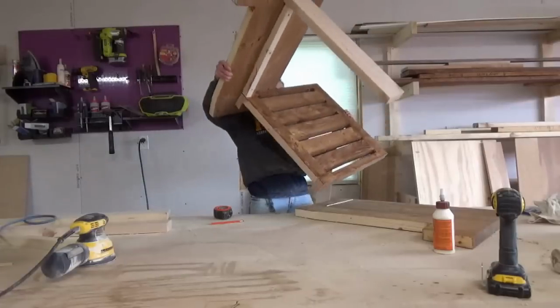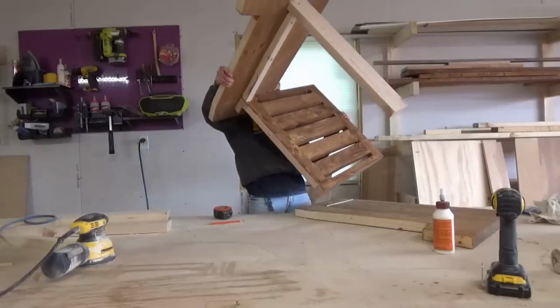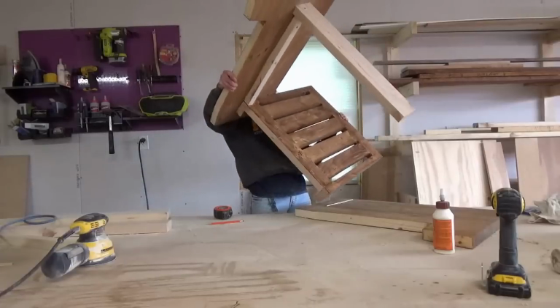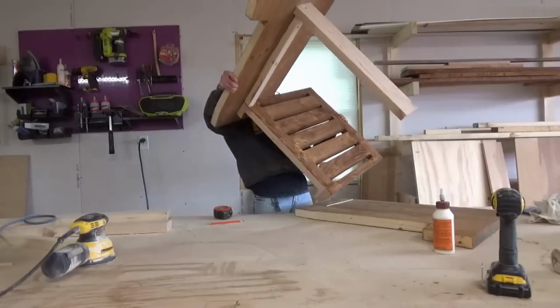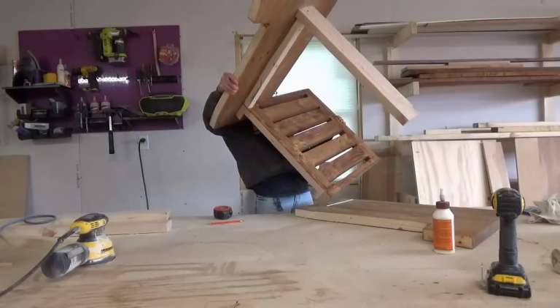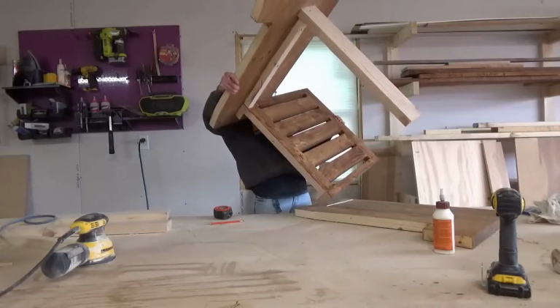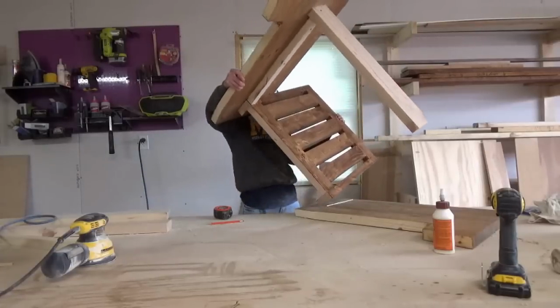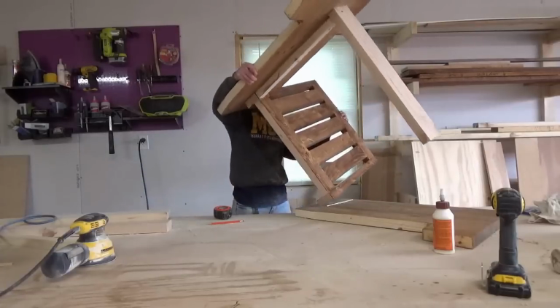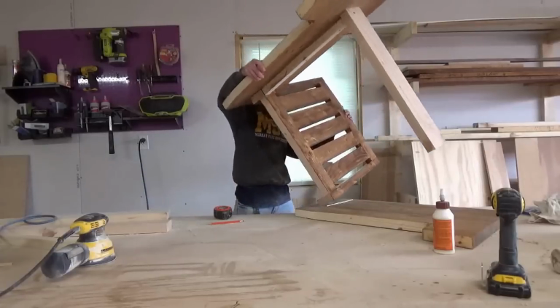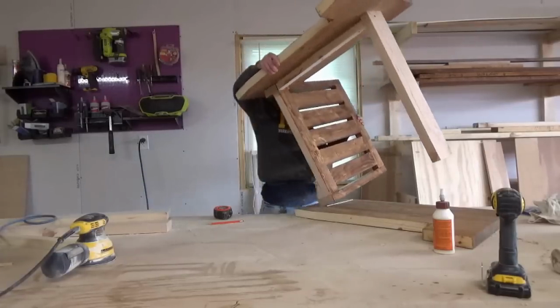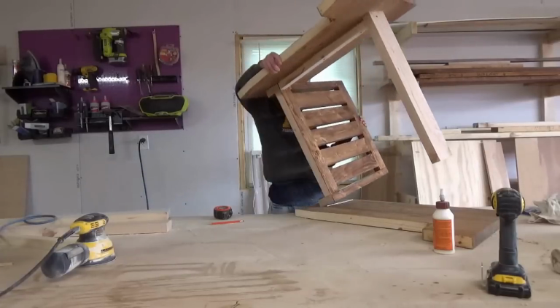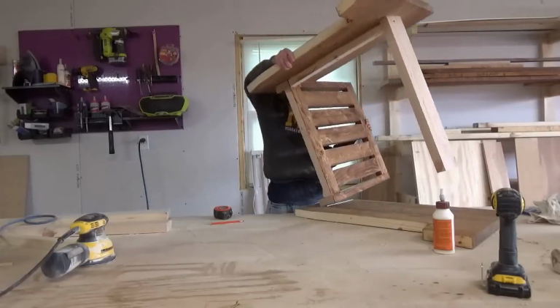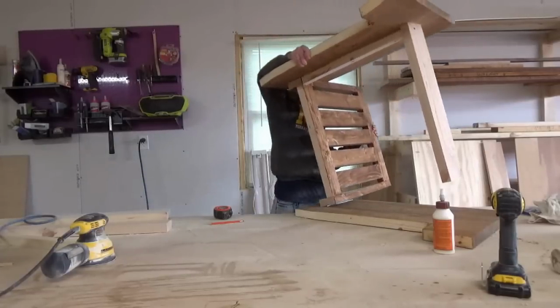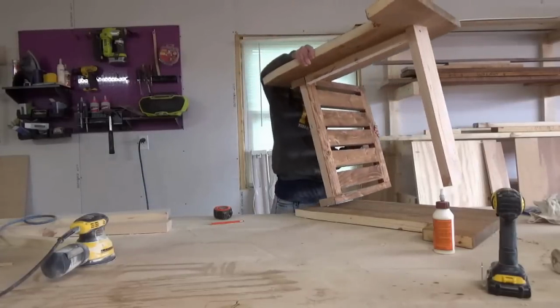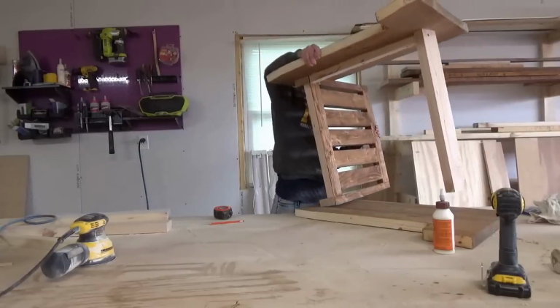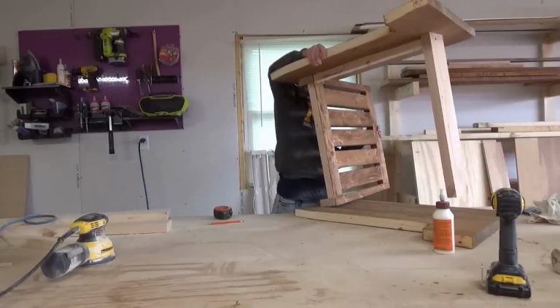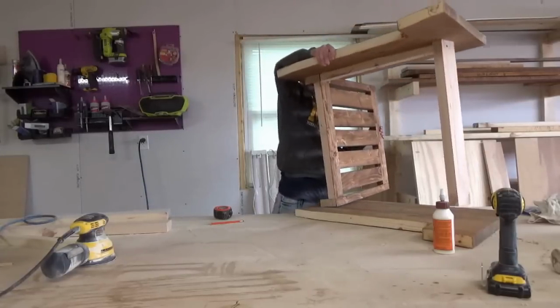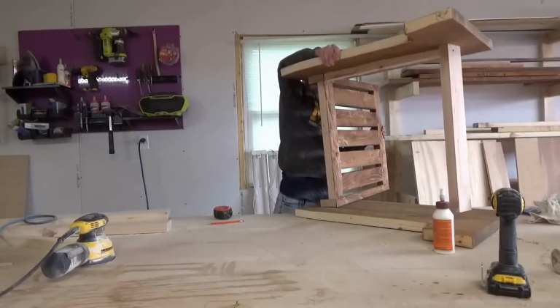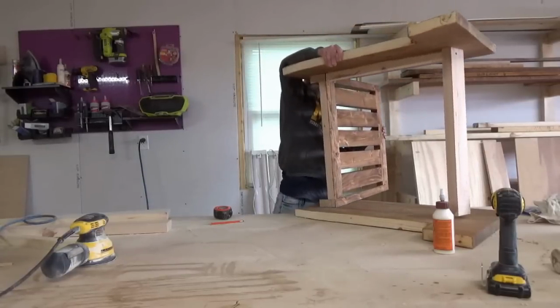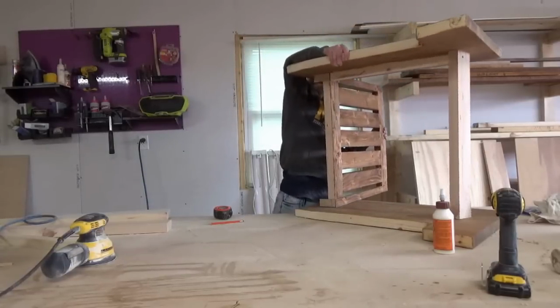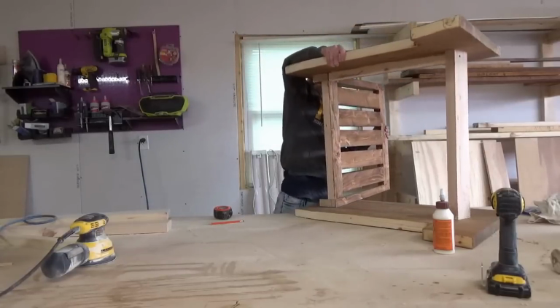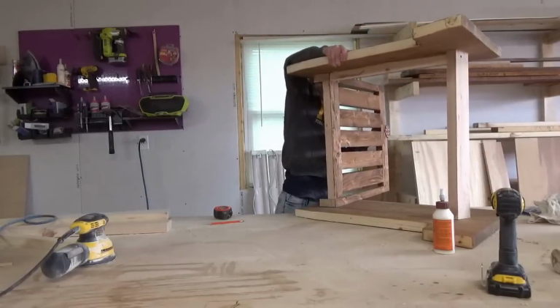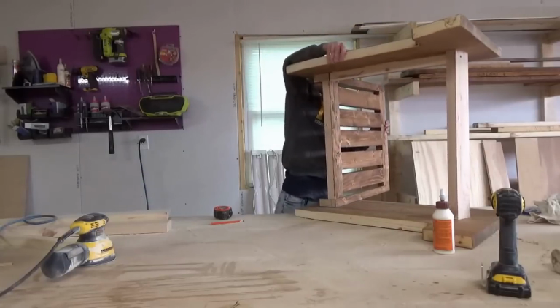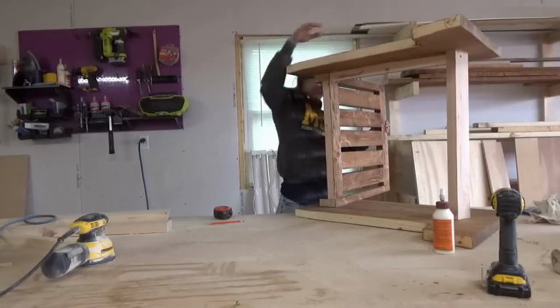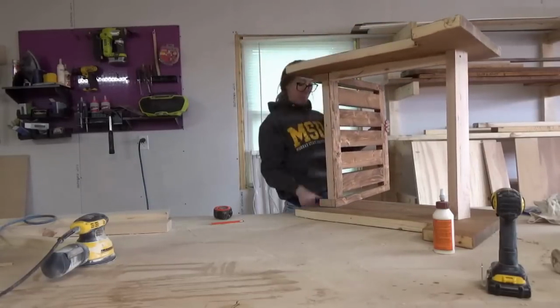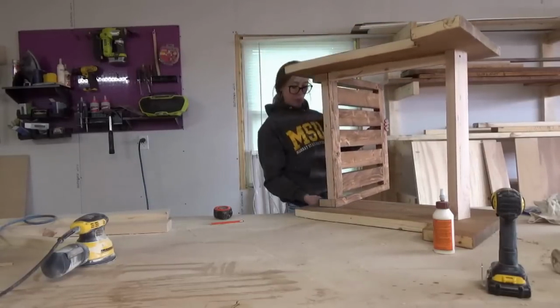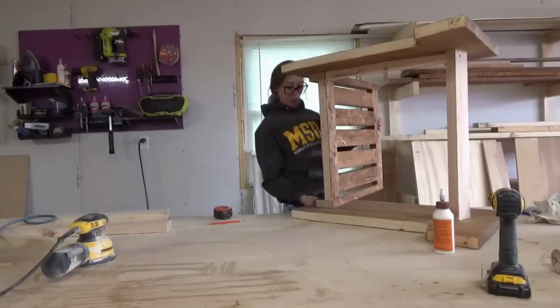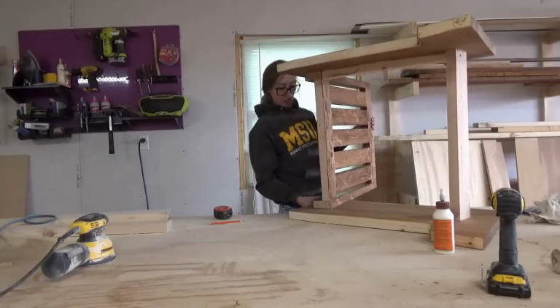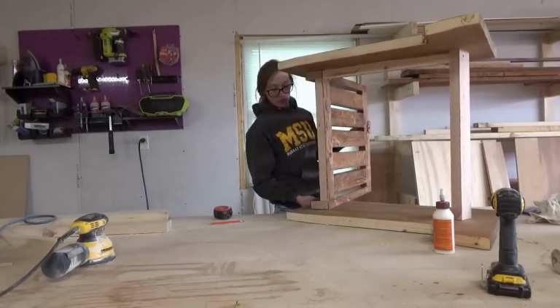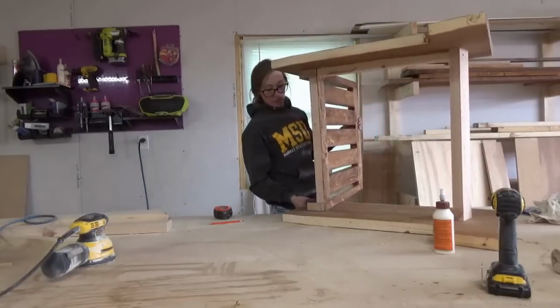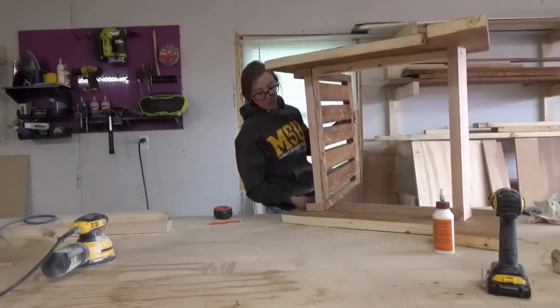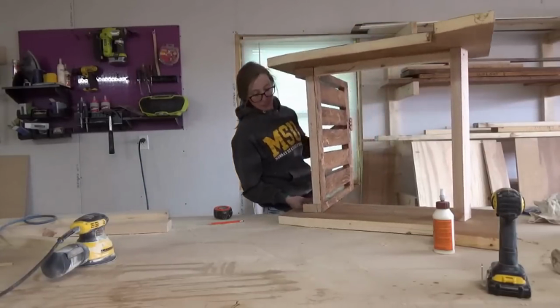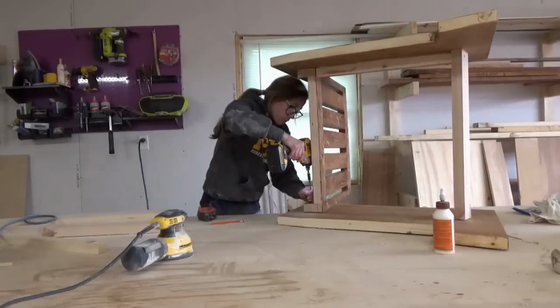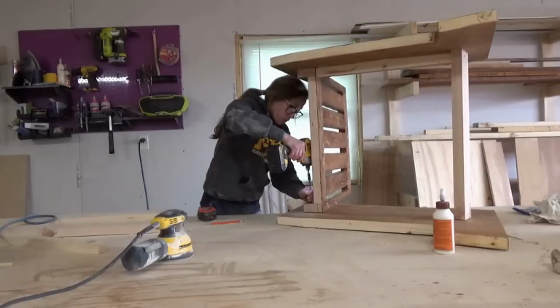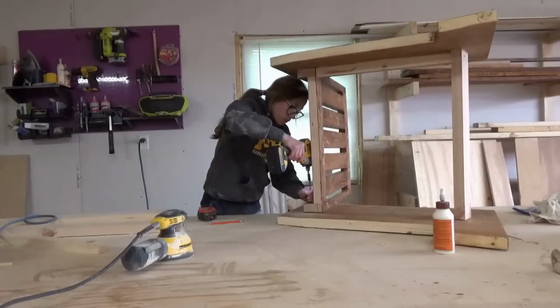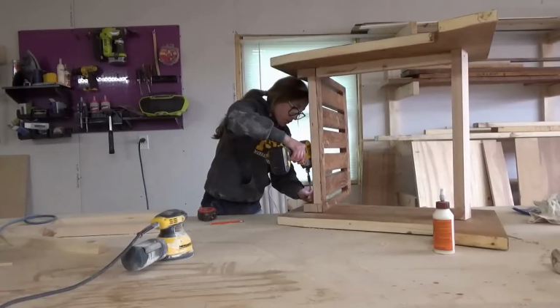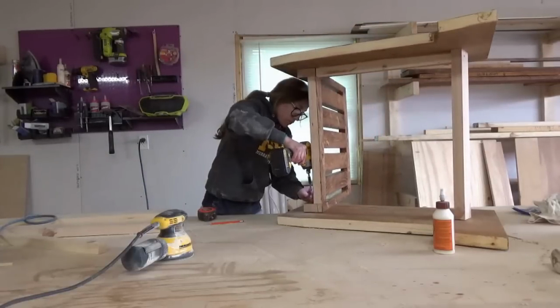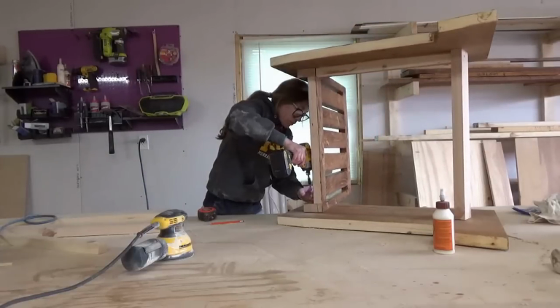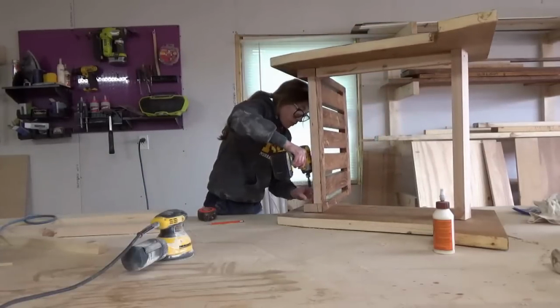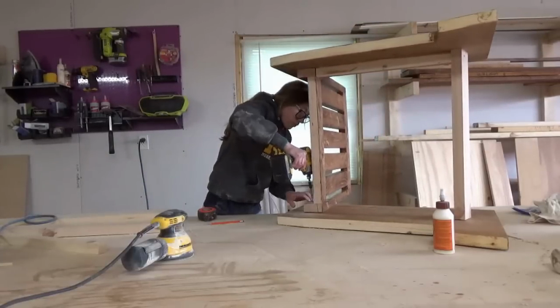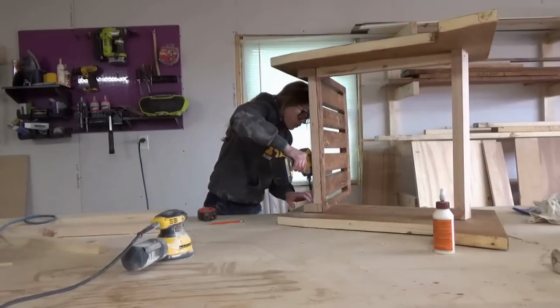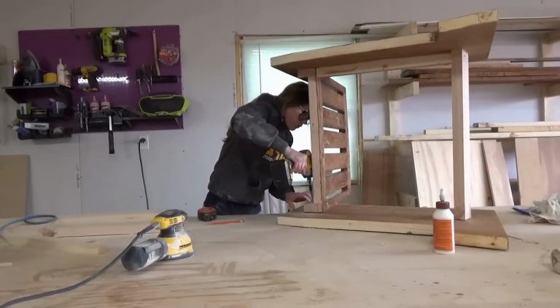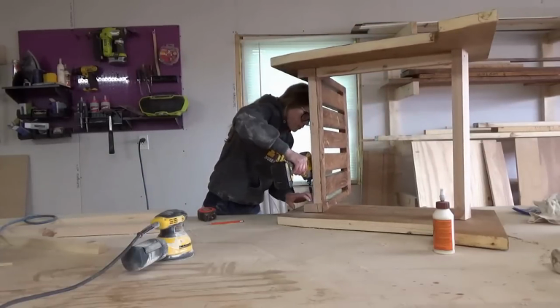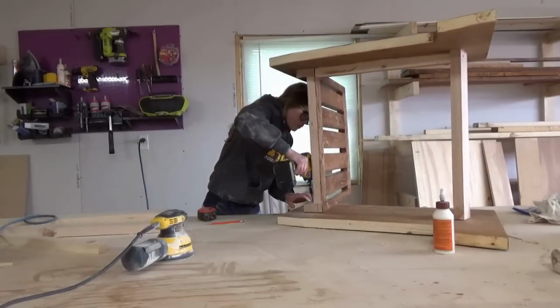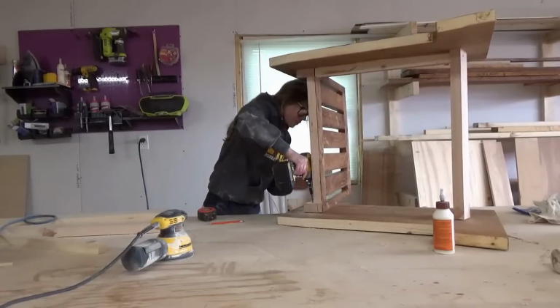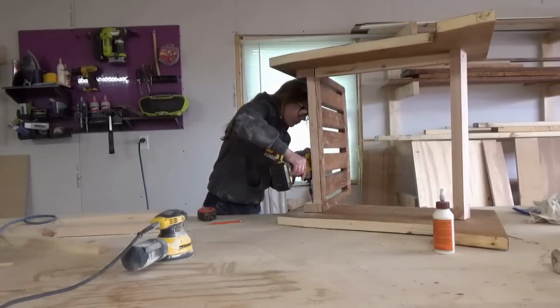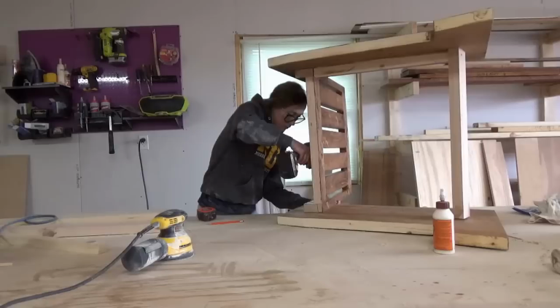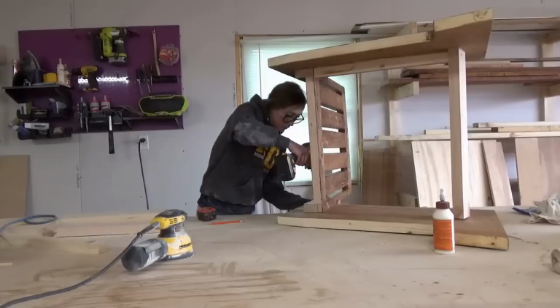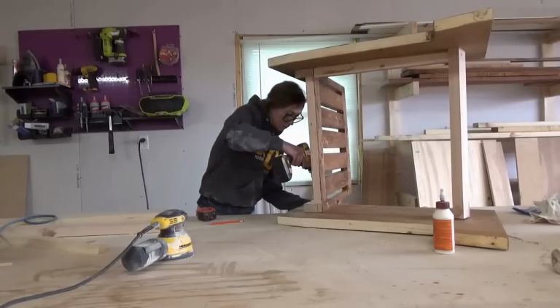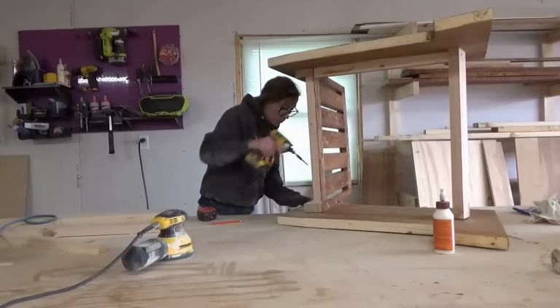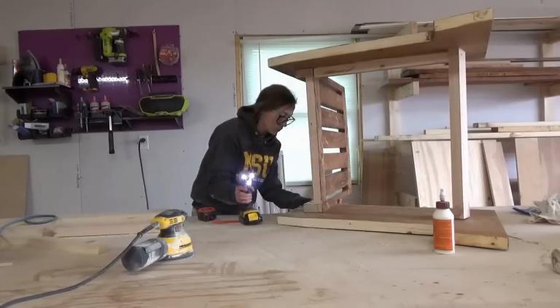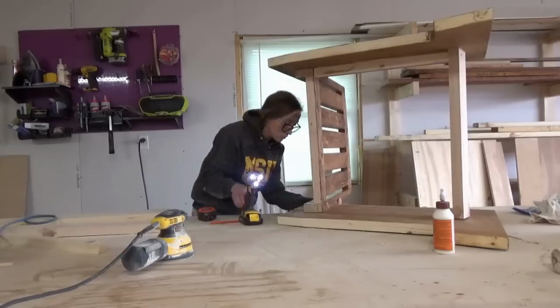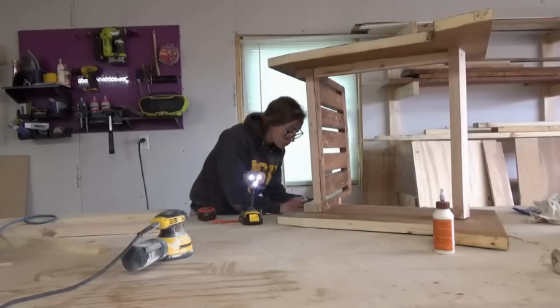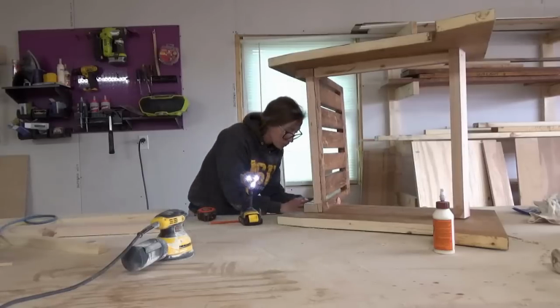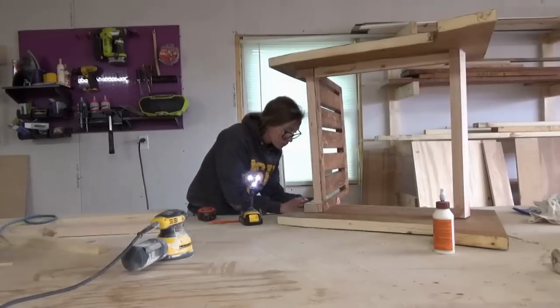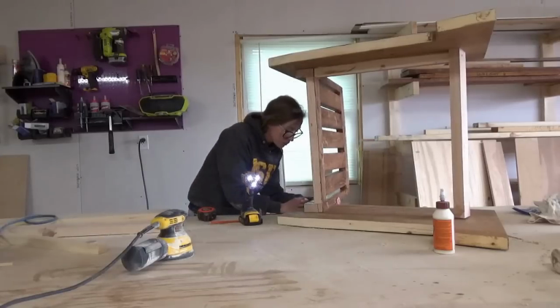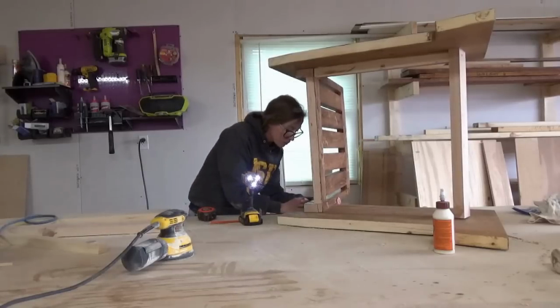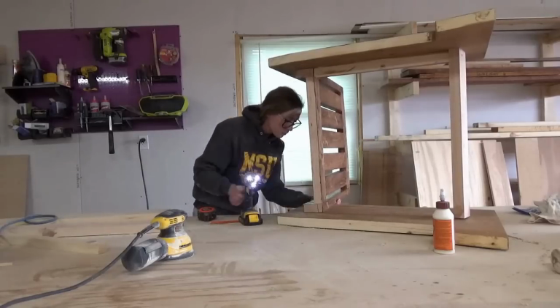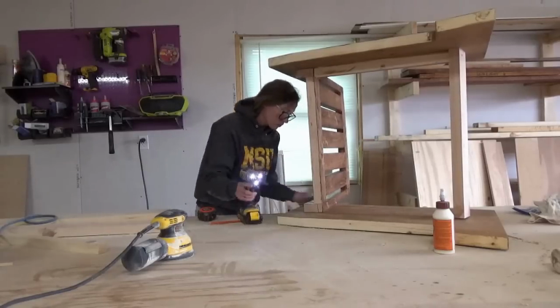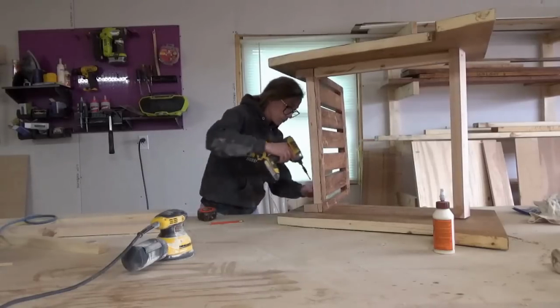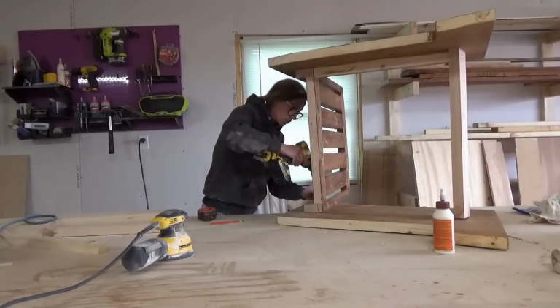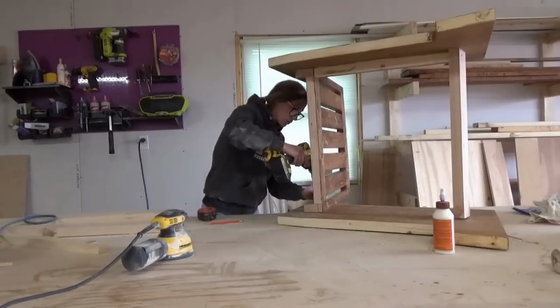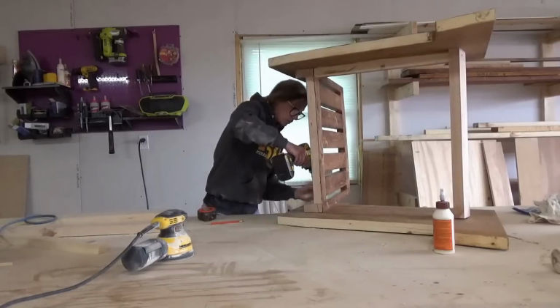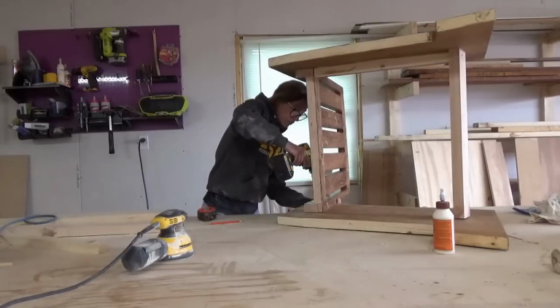I flipped the chair over and attached the back piece, the runner, and the front apron the same way on the other side of the chair using wood glue and screws.